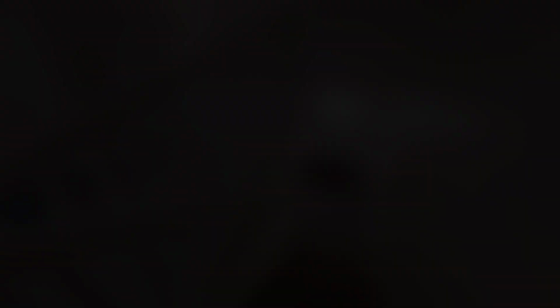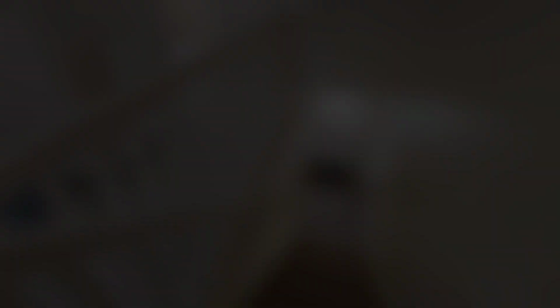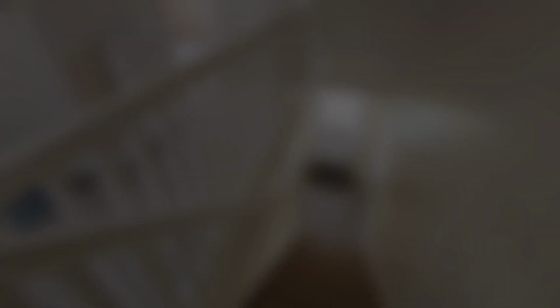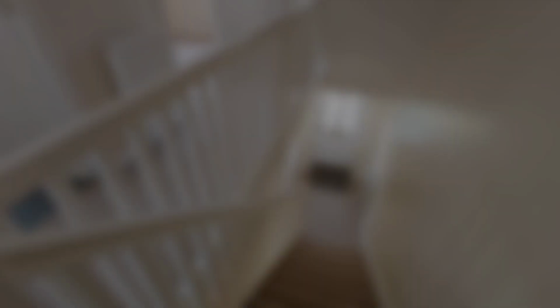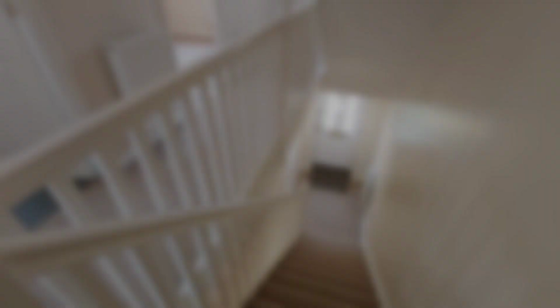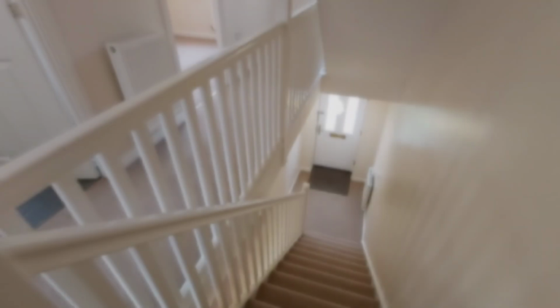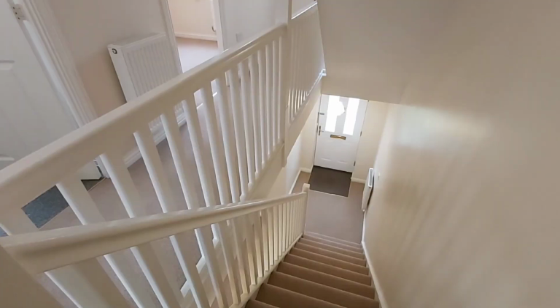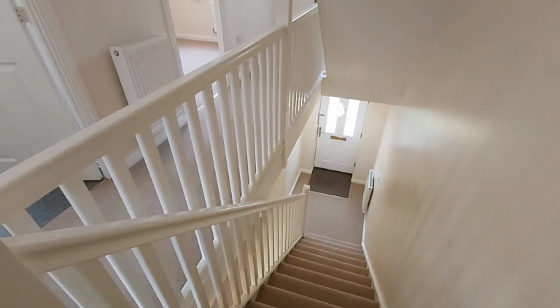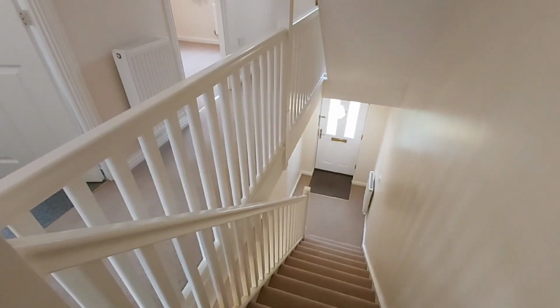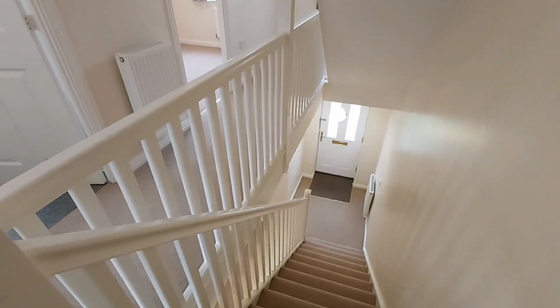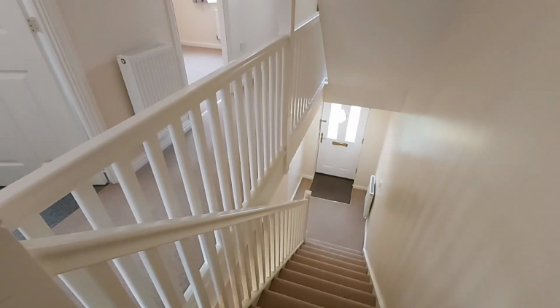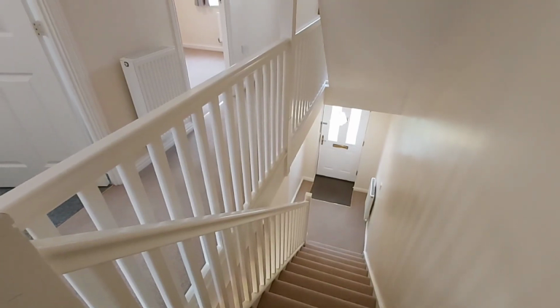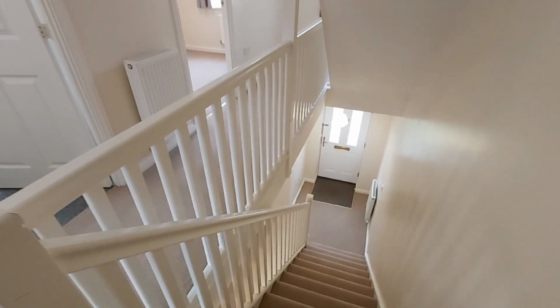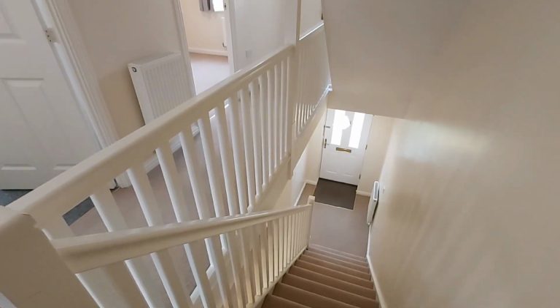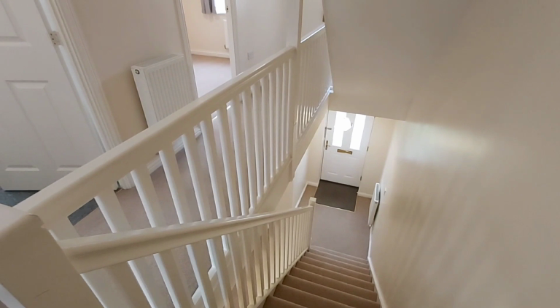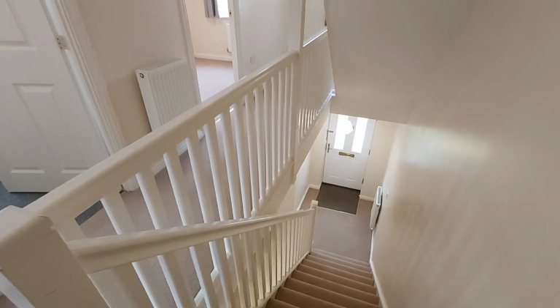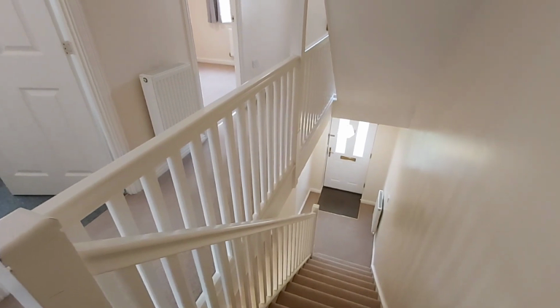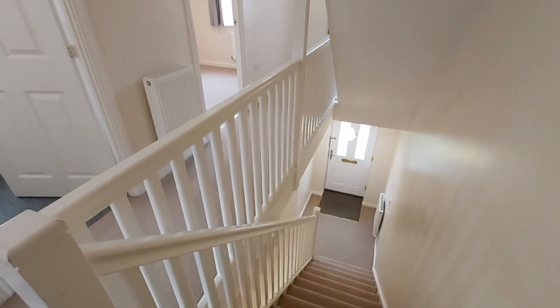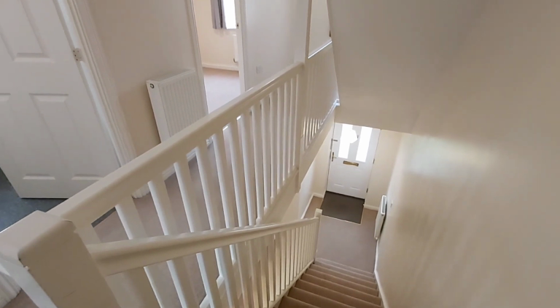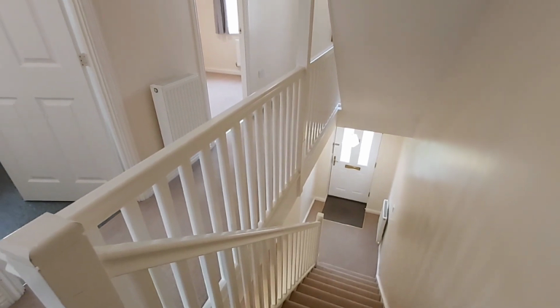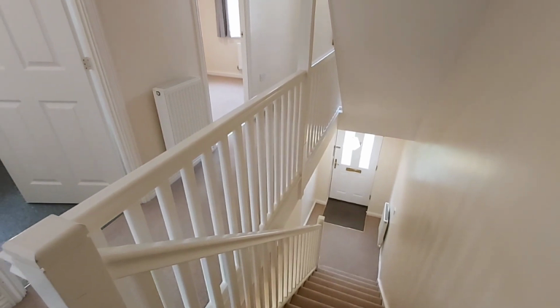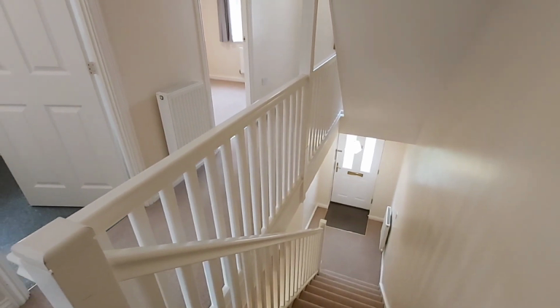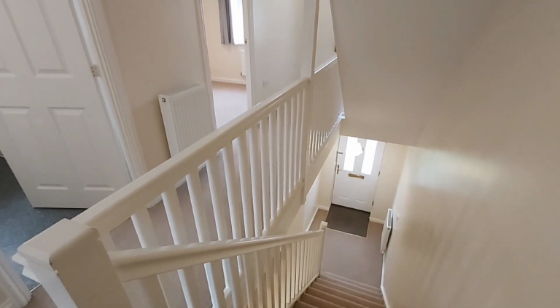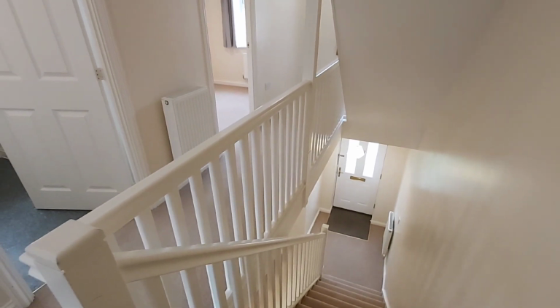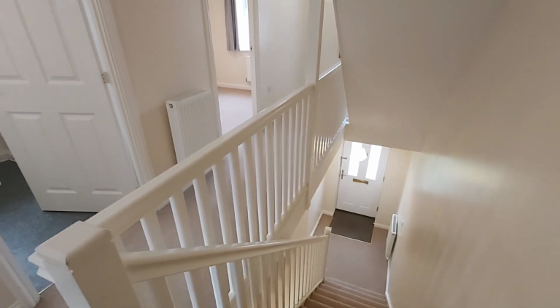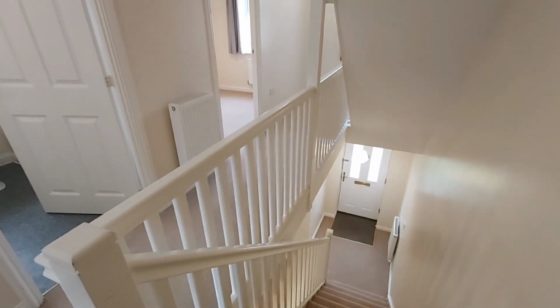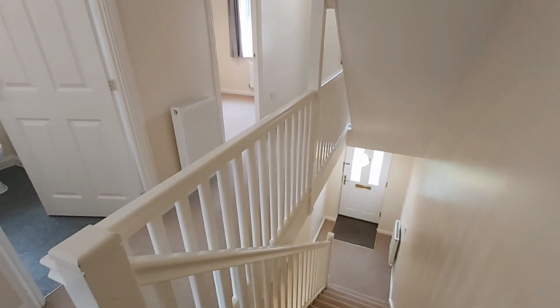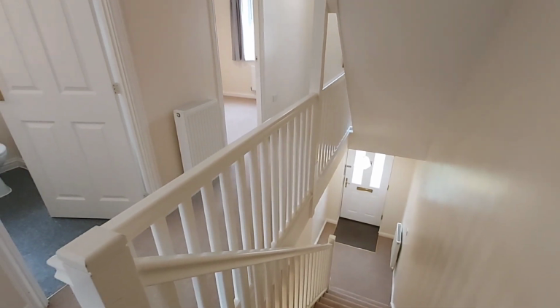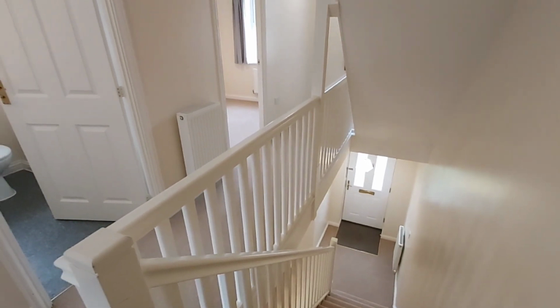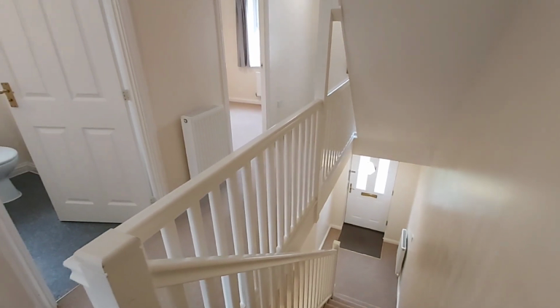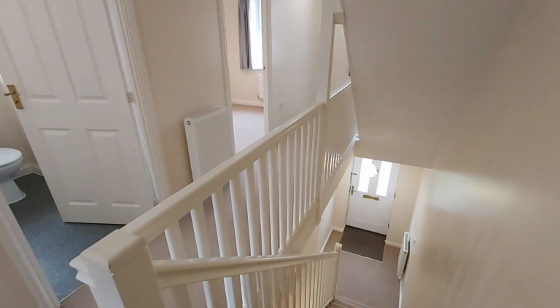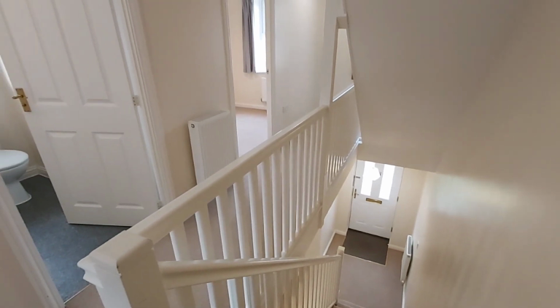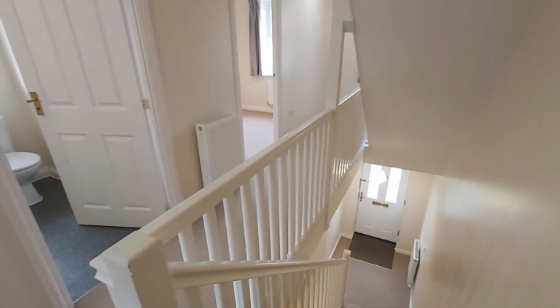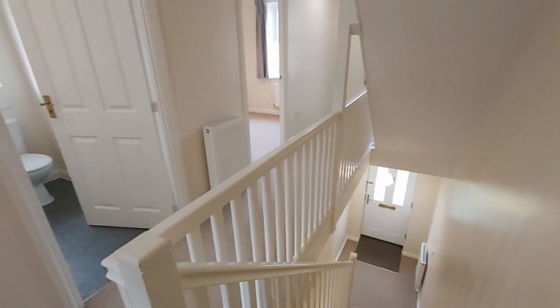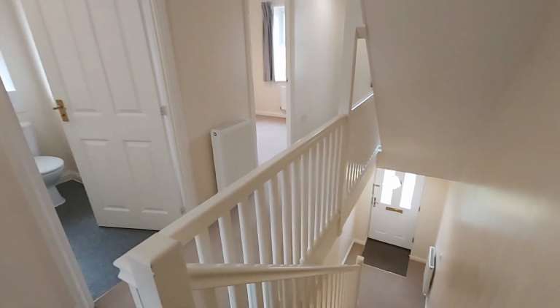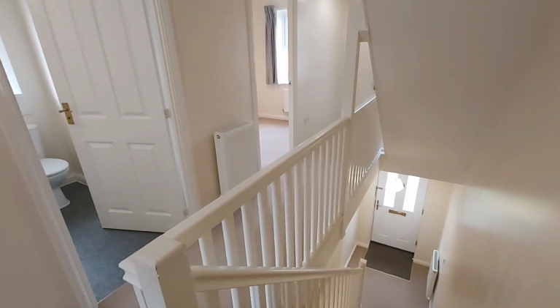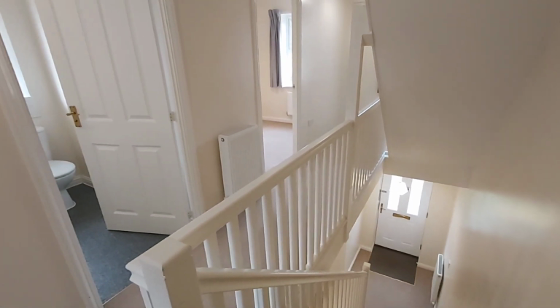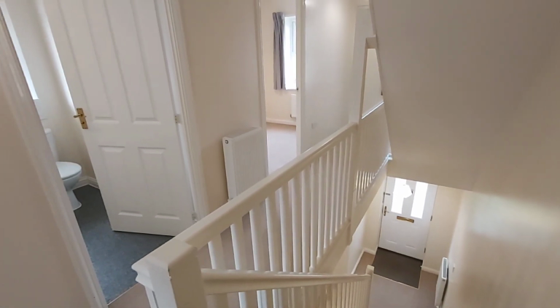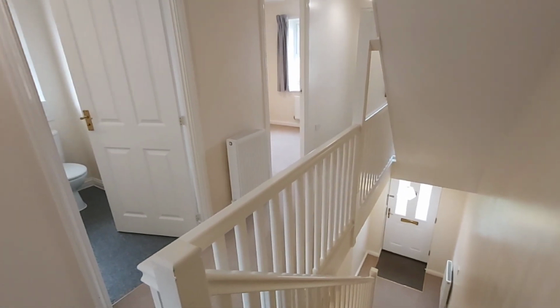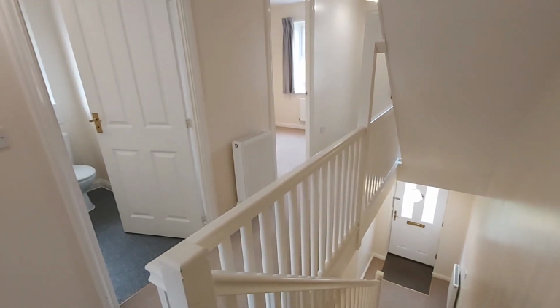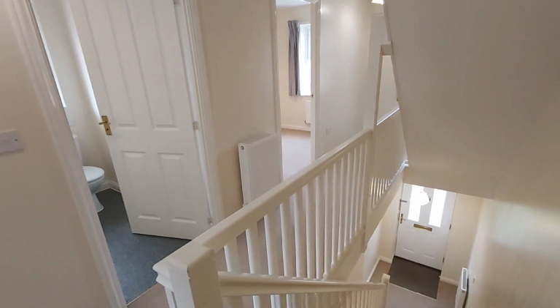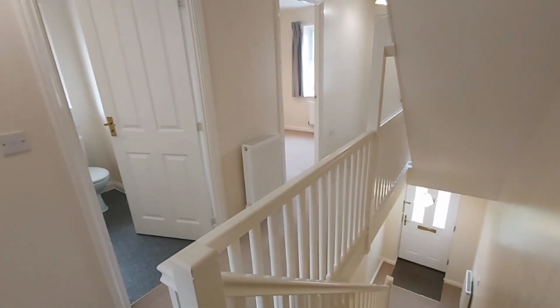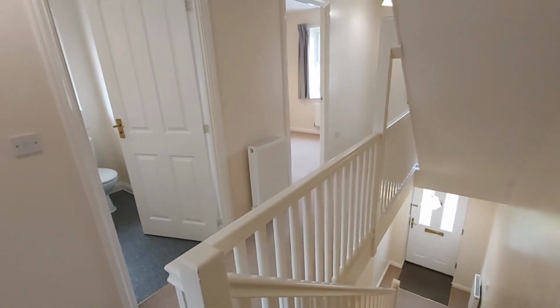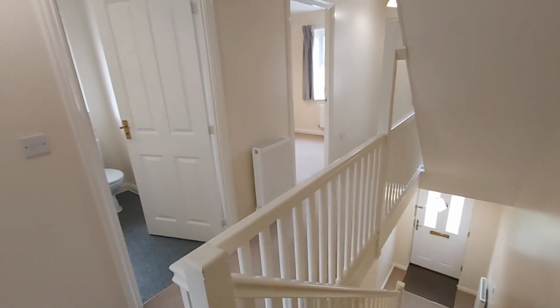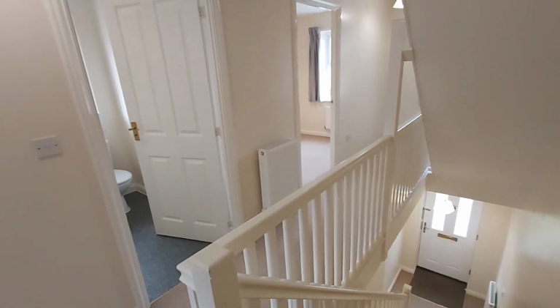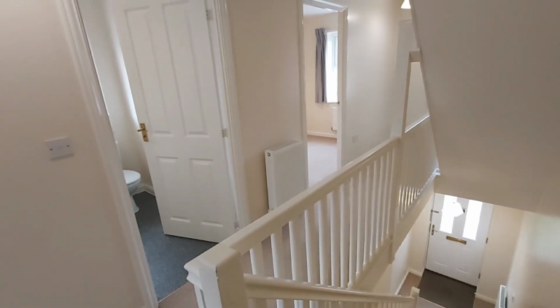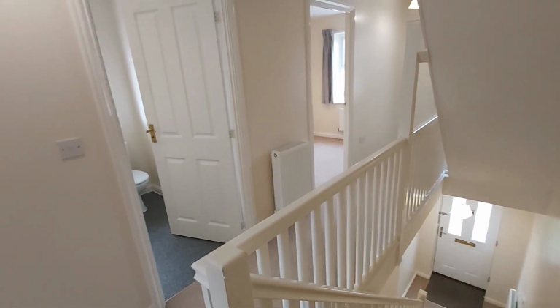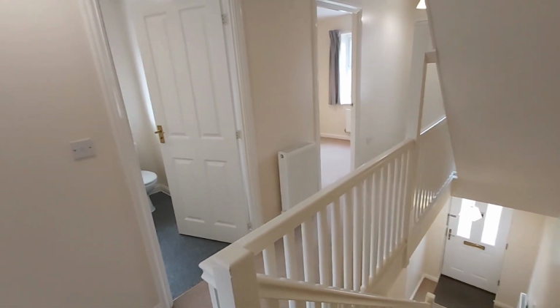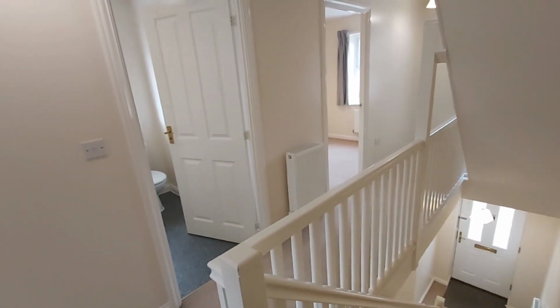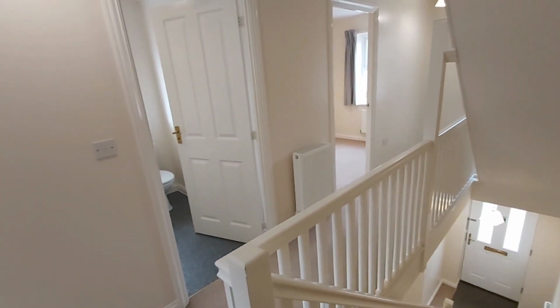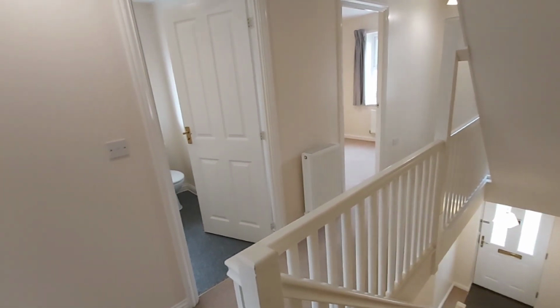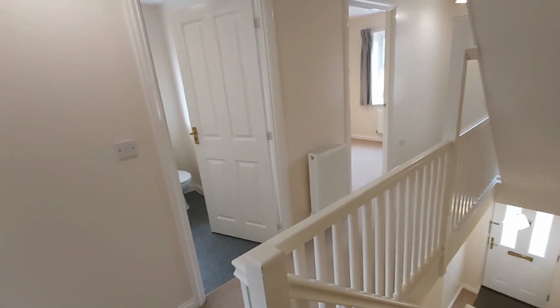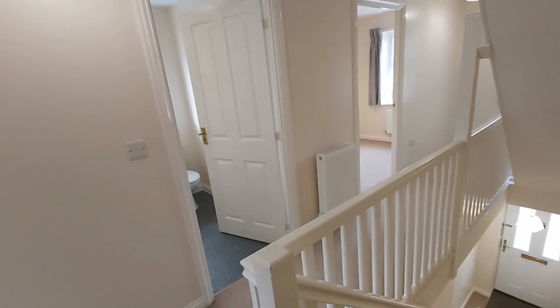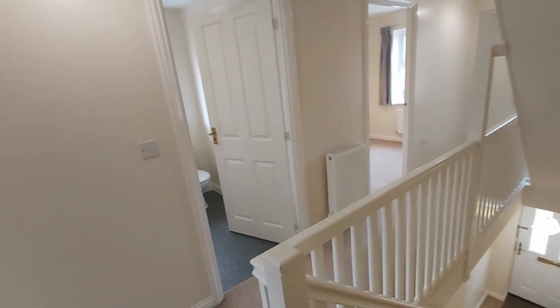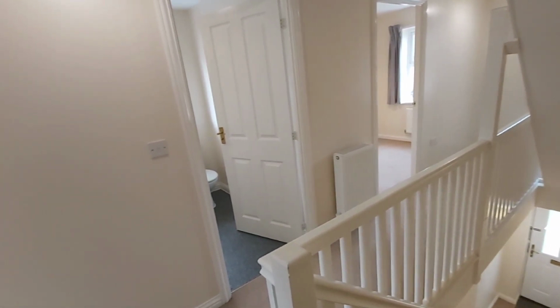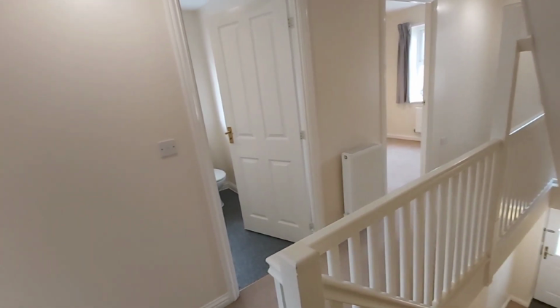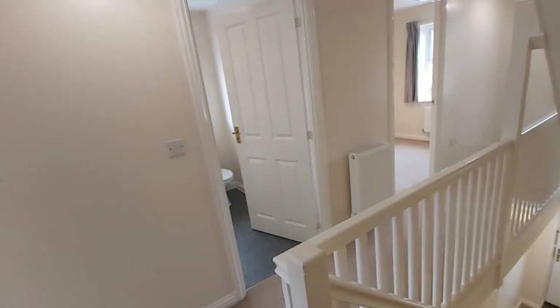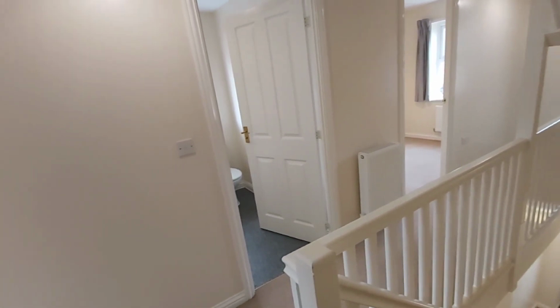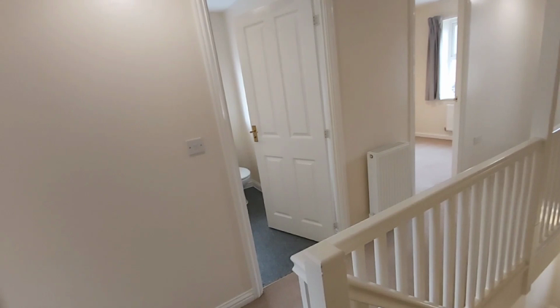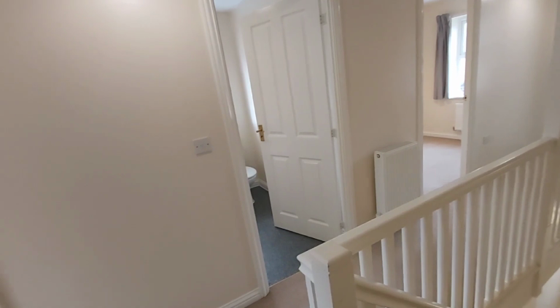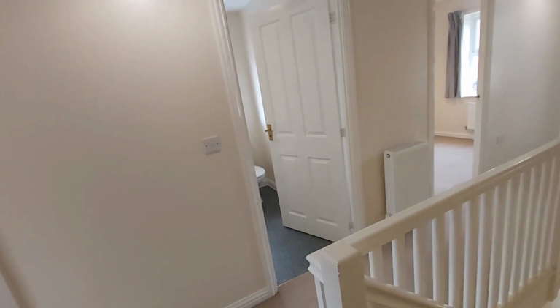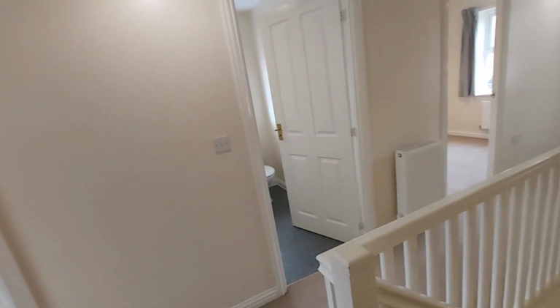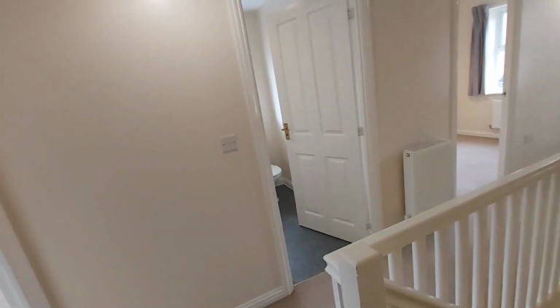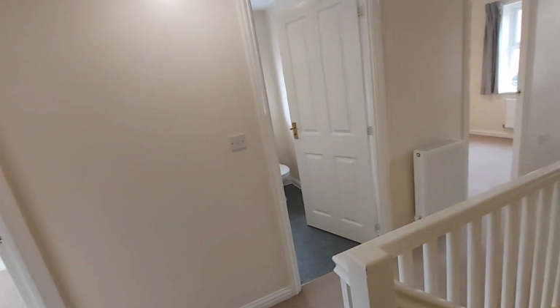Making our way up onto the first floor landing, you've got access to the two bedrooms and the family bathroom.